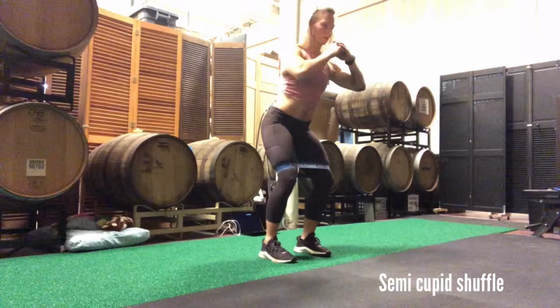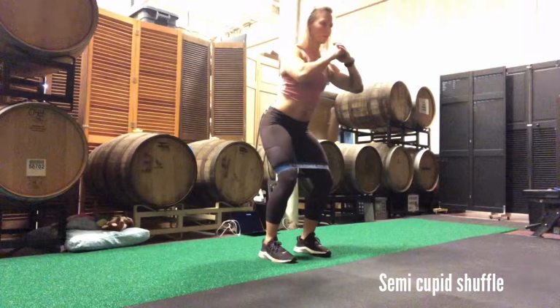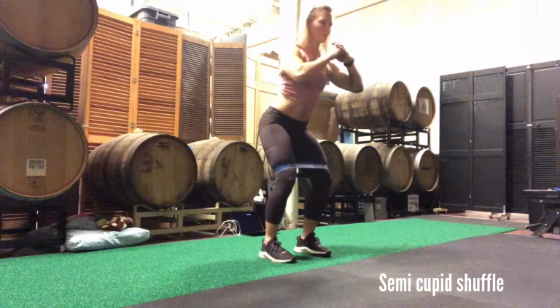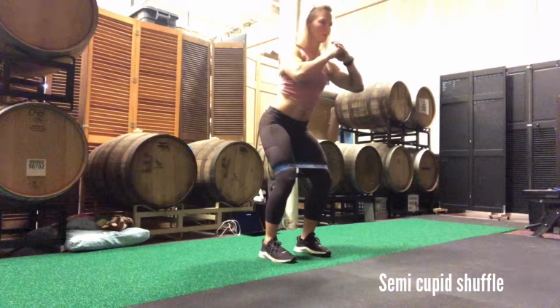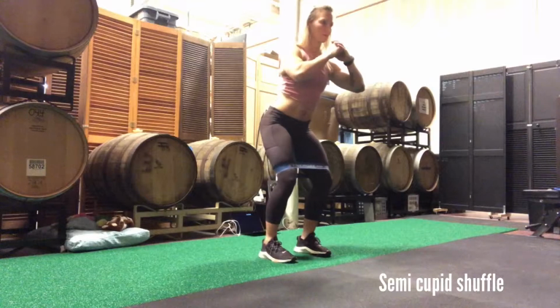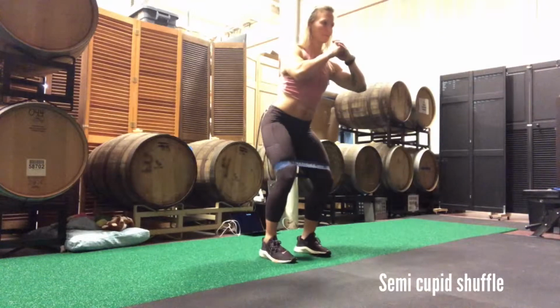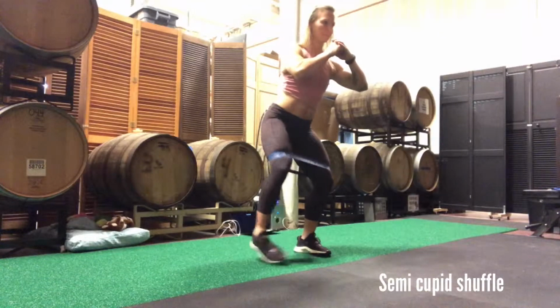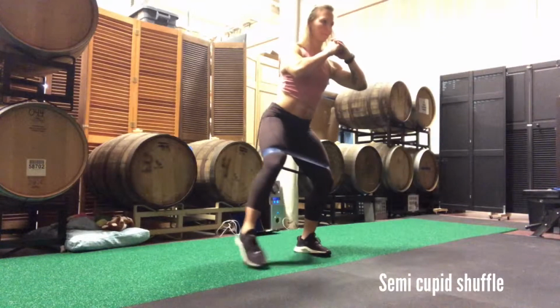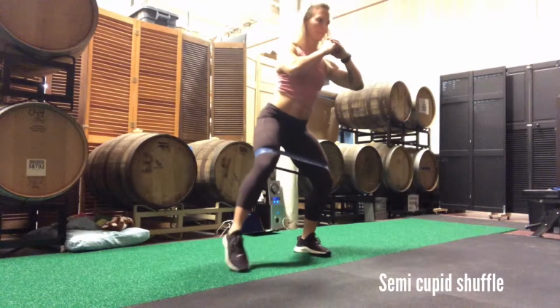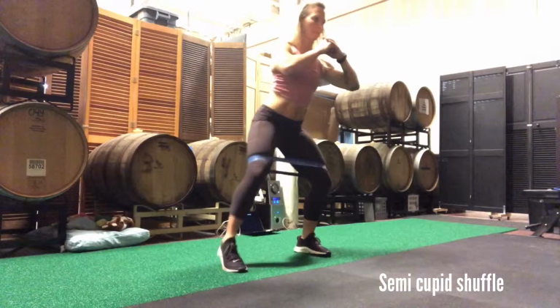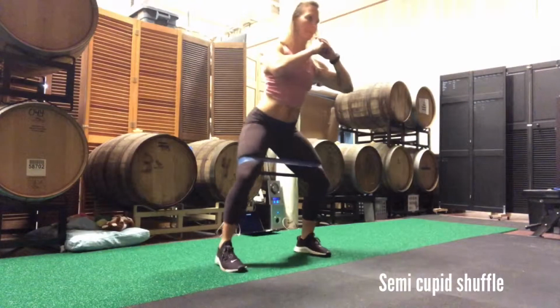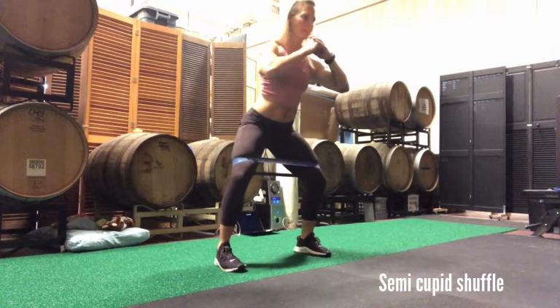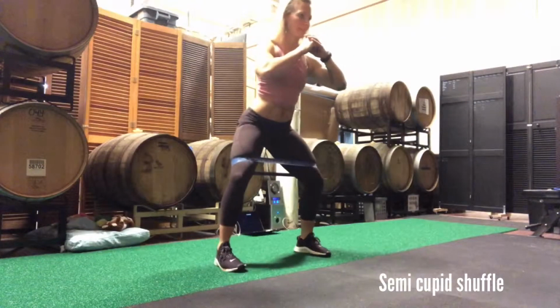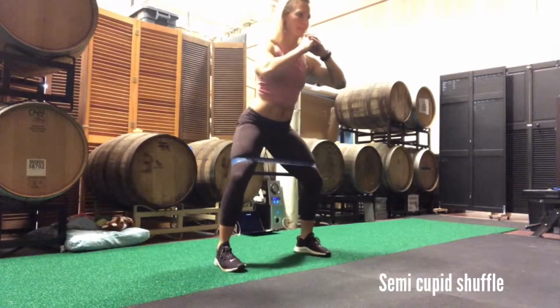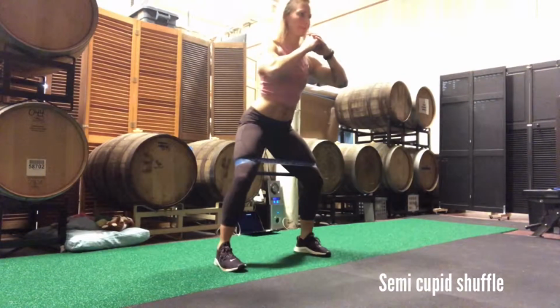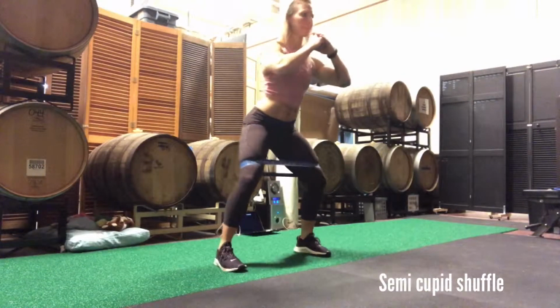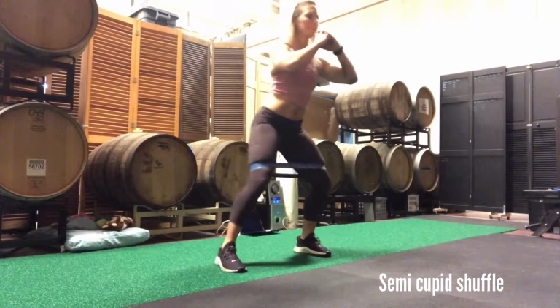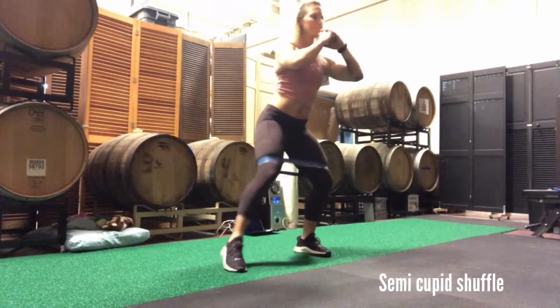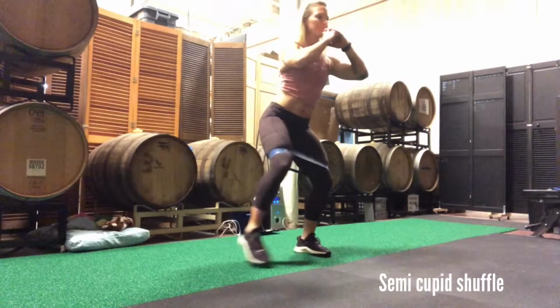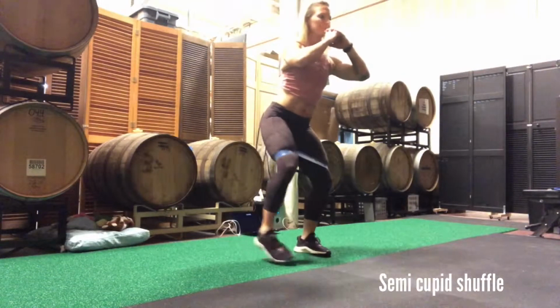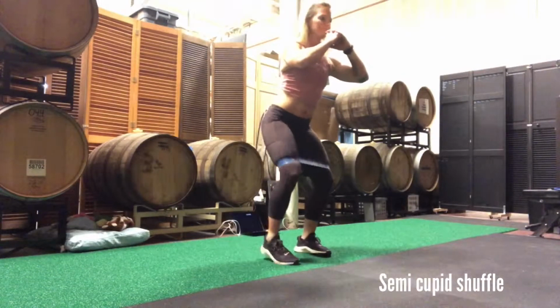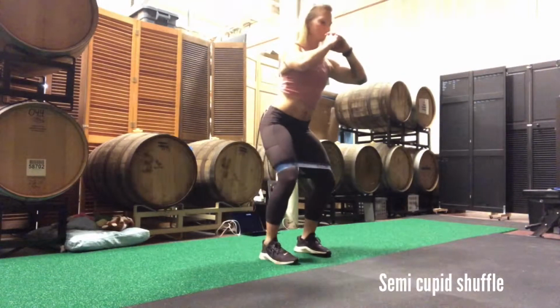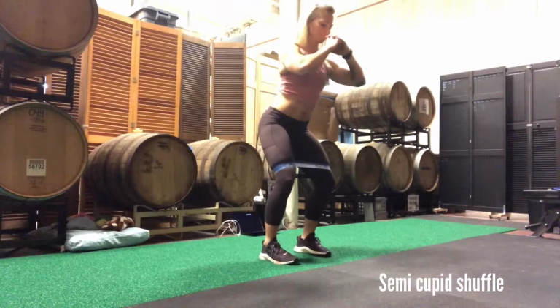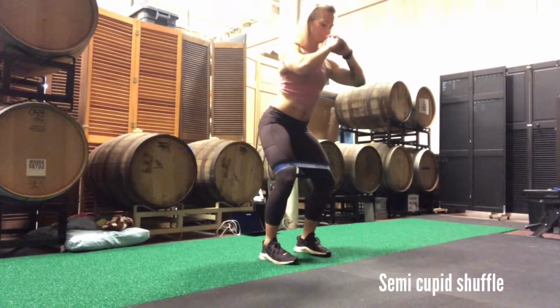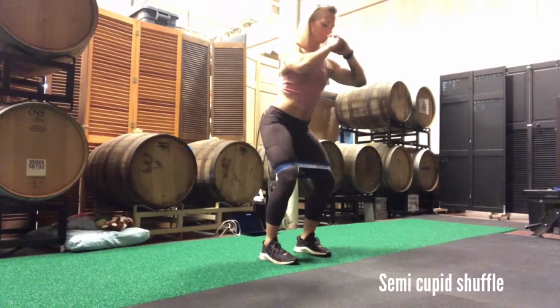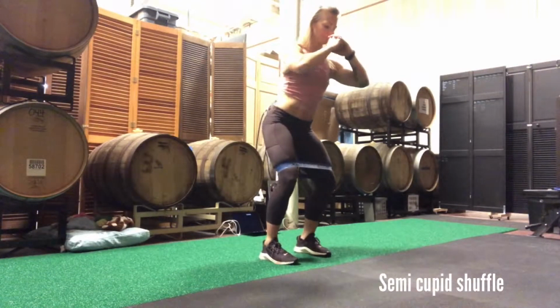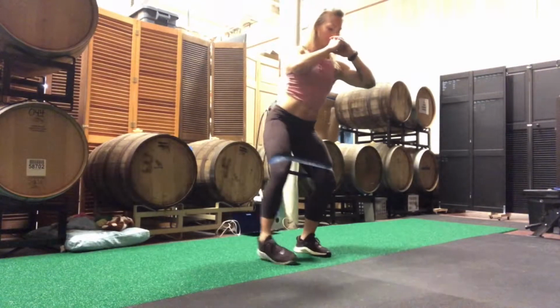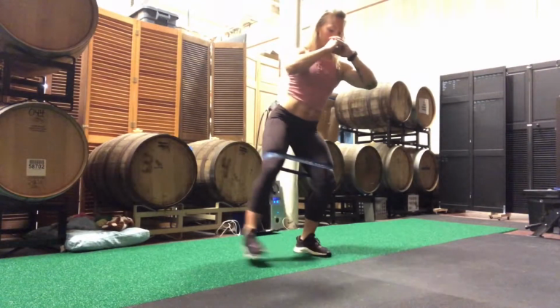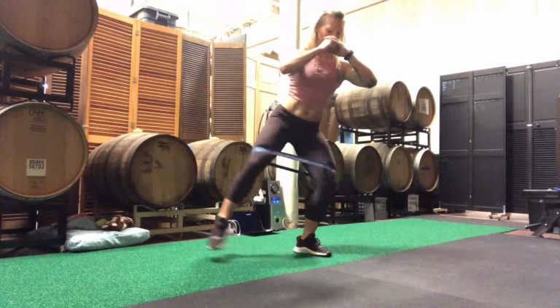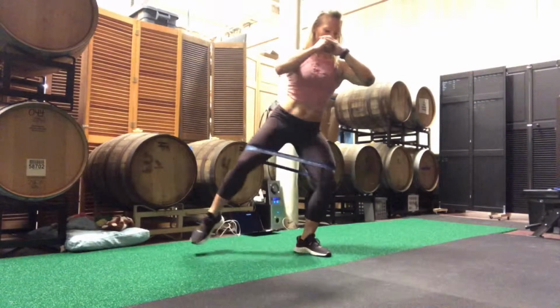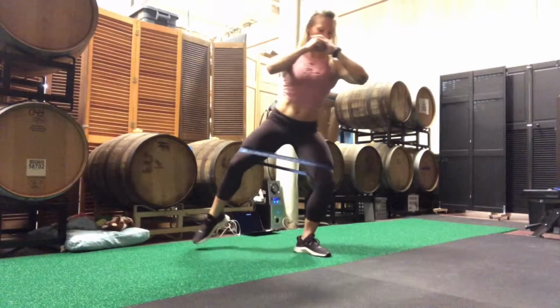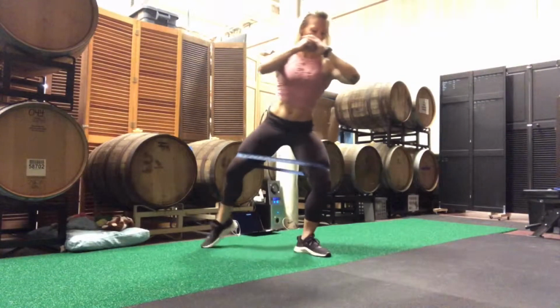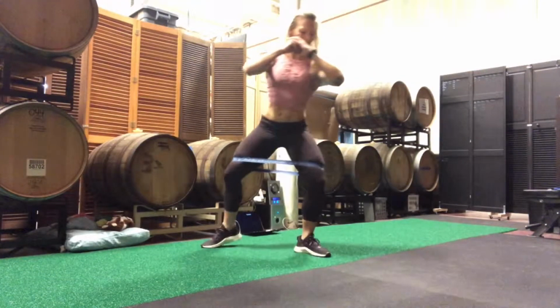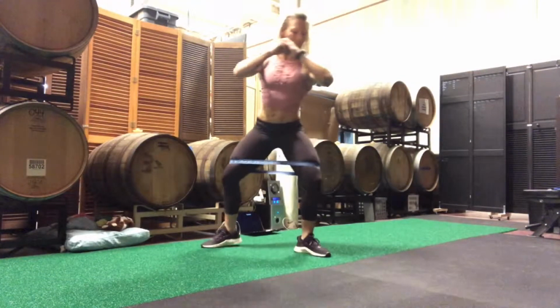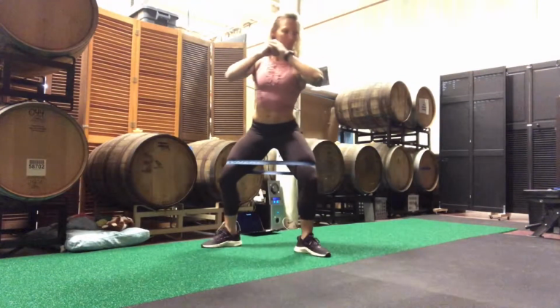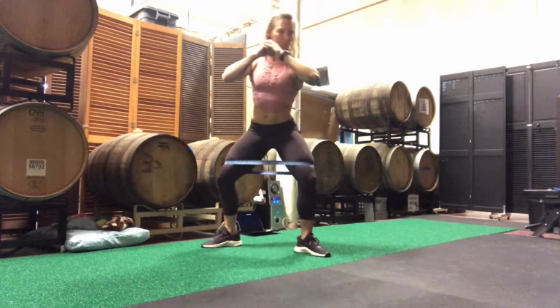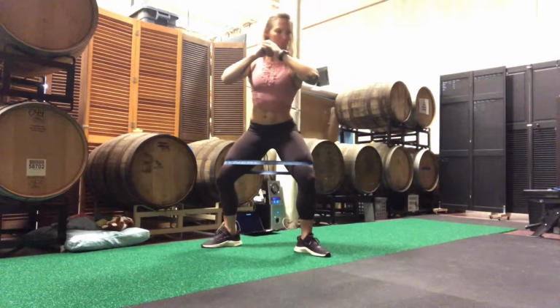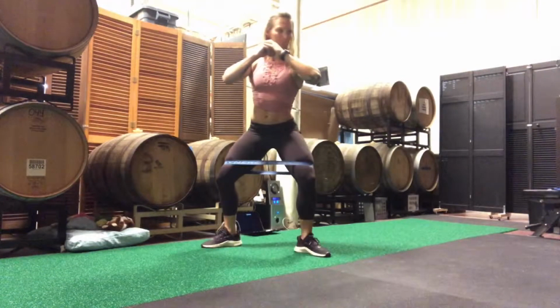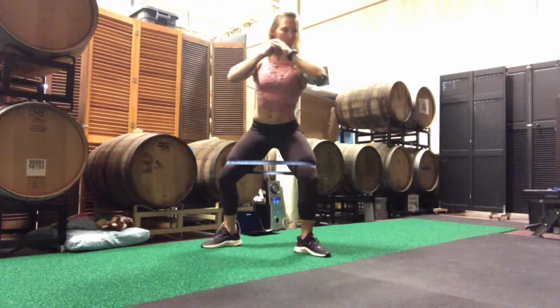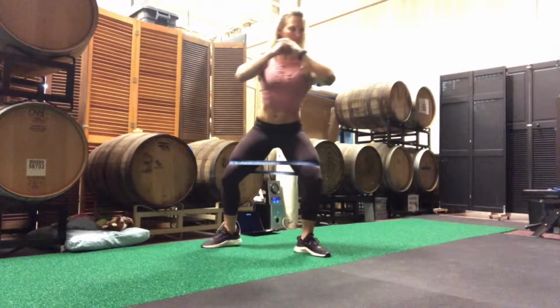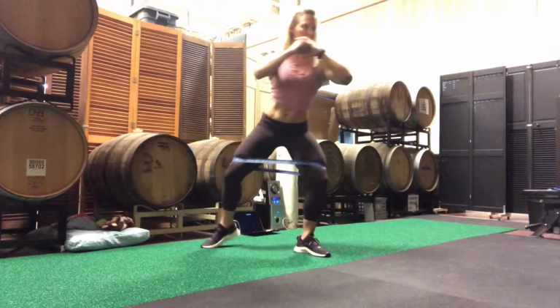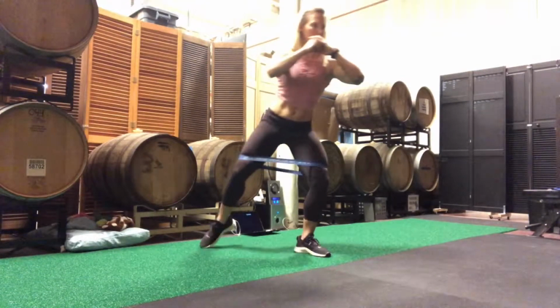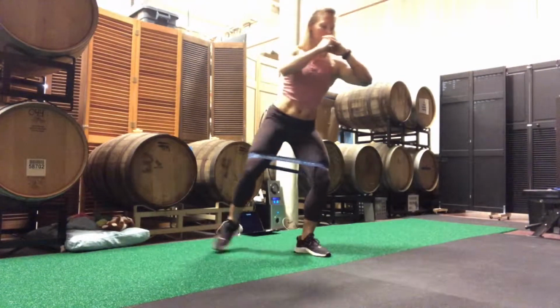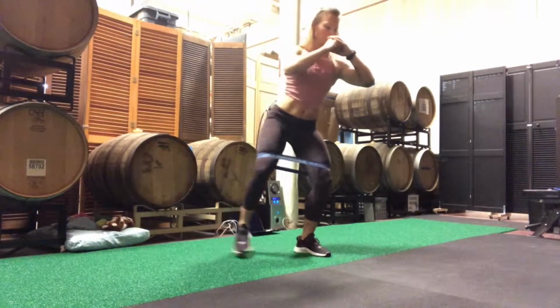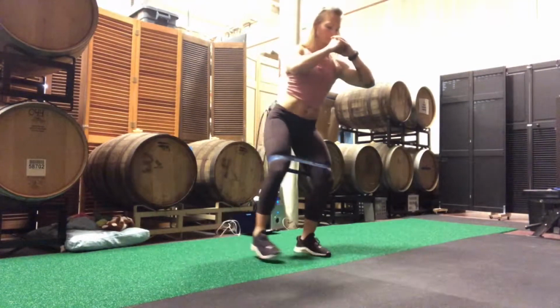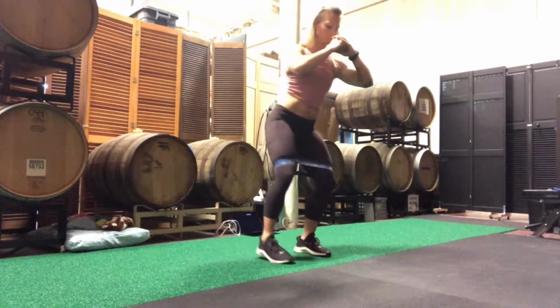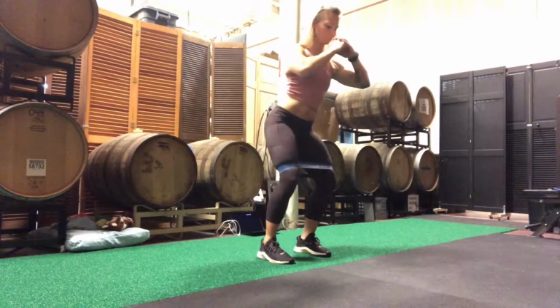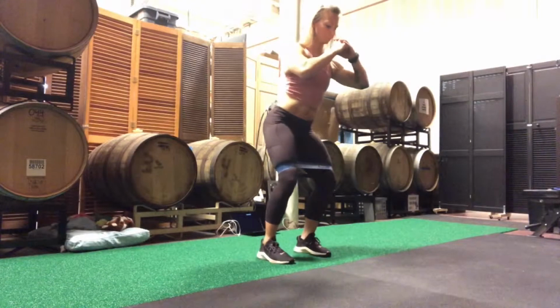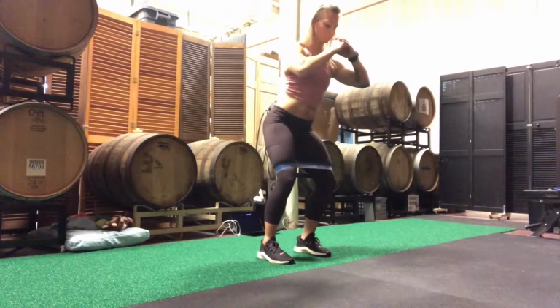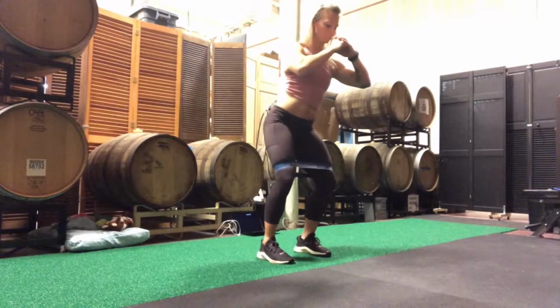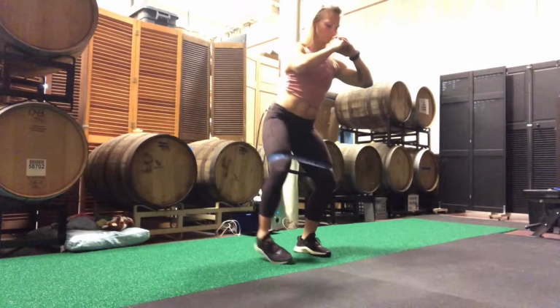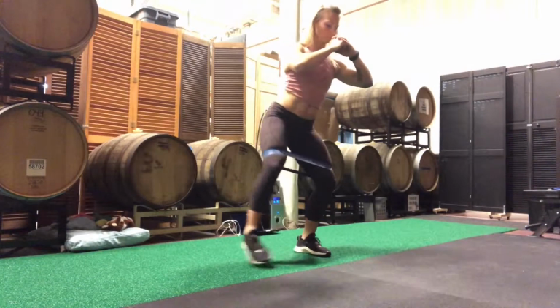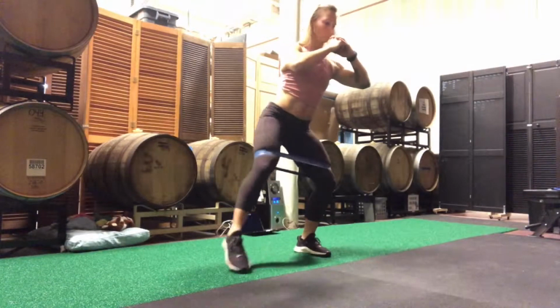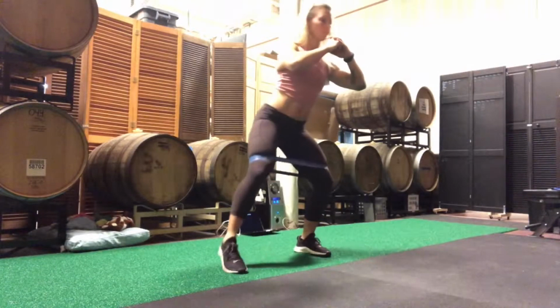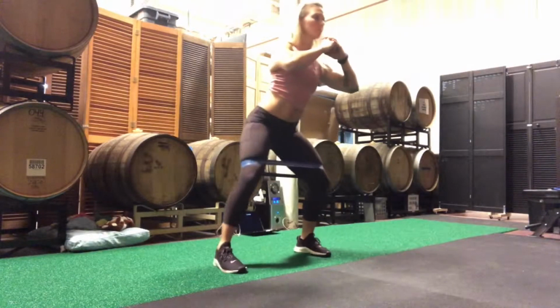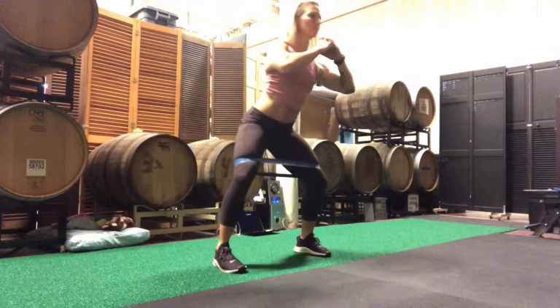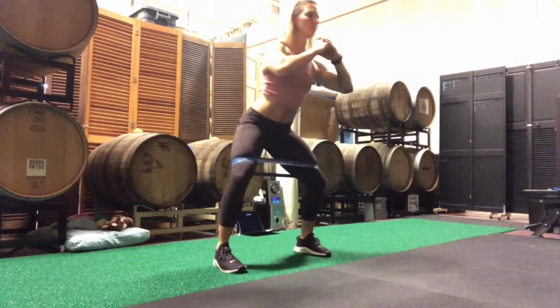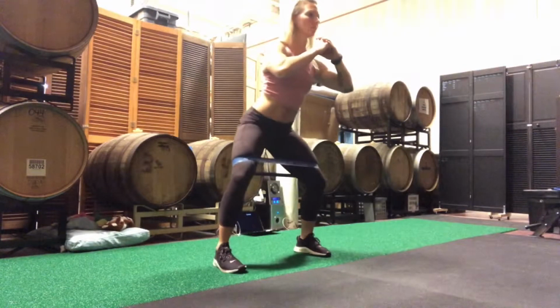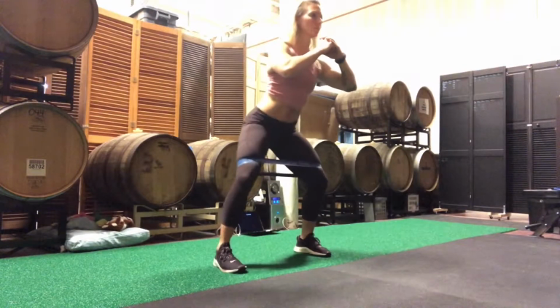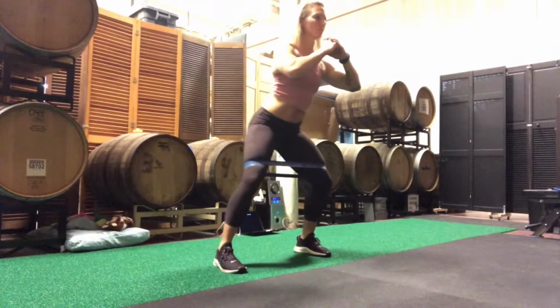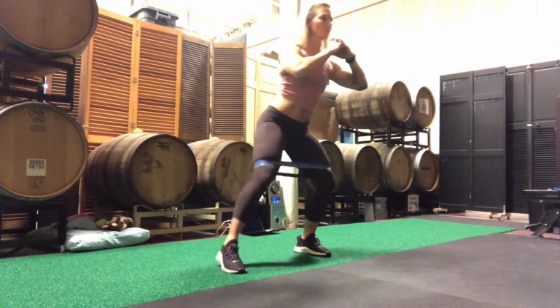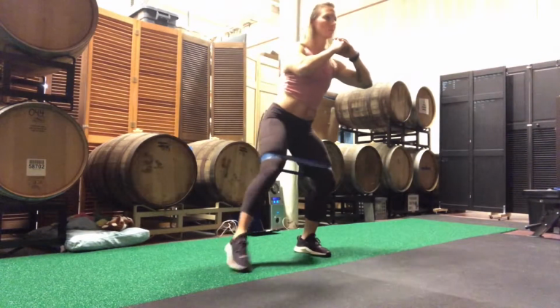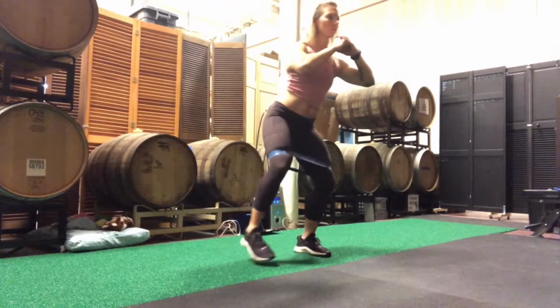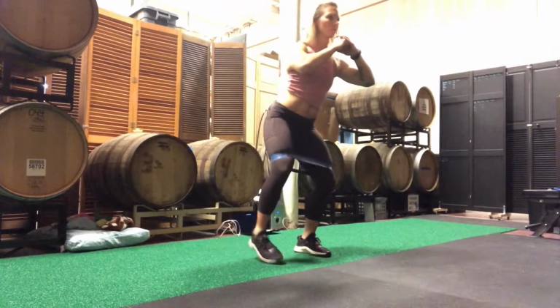Semi Cupid Shuffle. It's important in this movement to maintain an active core and a slight hip hinge.